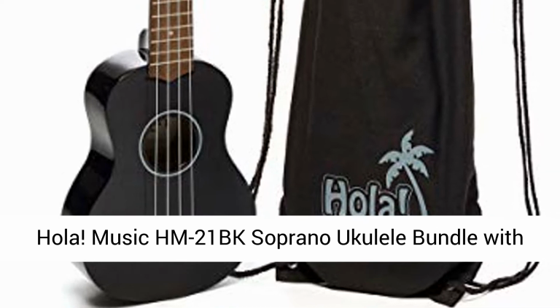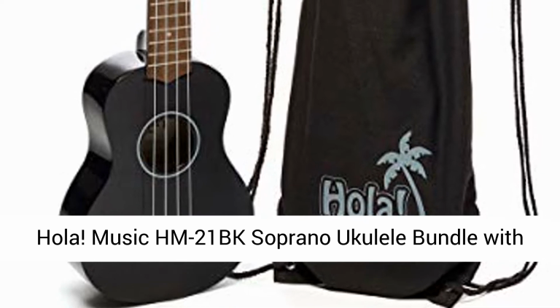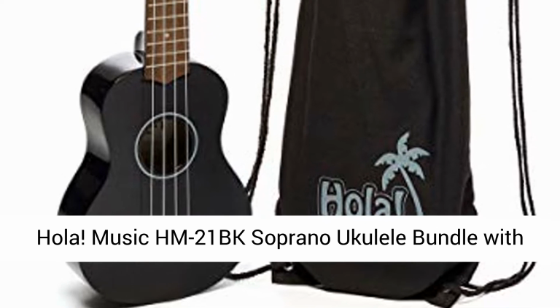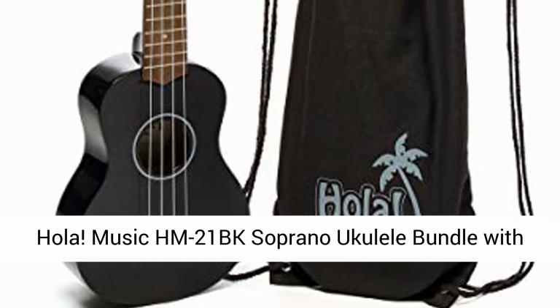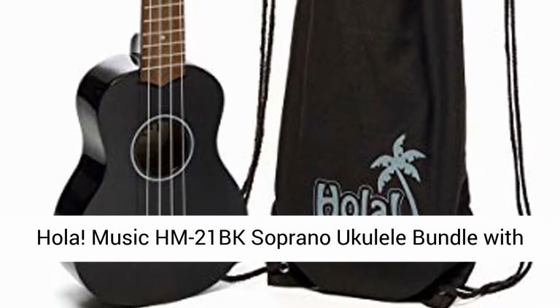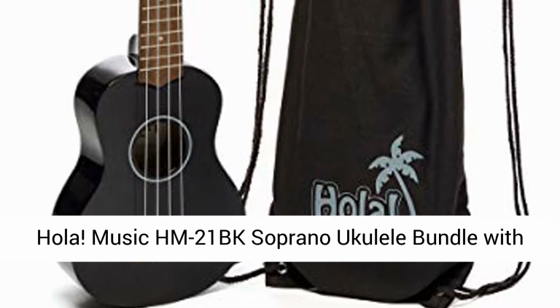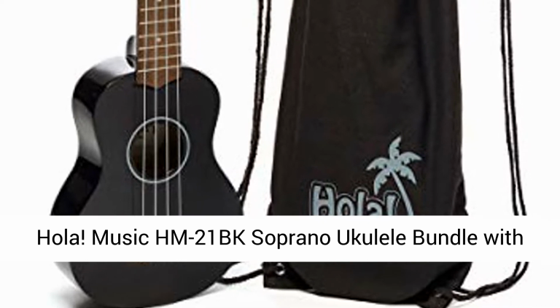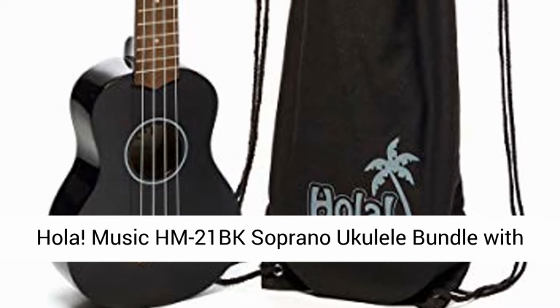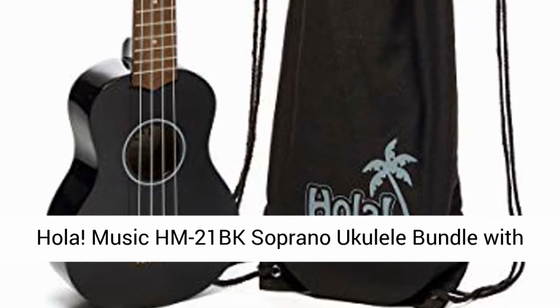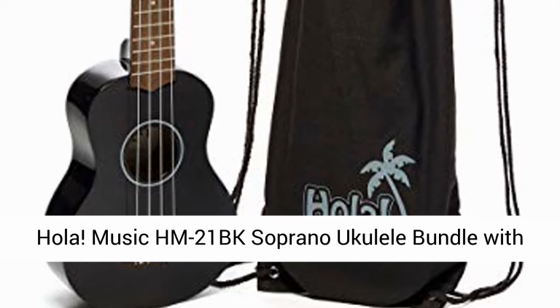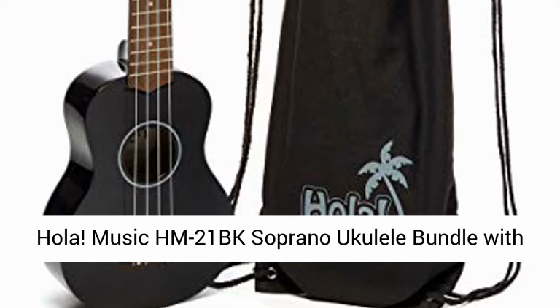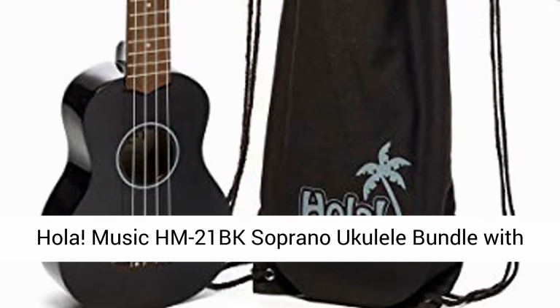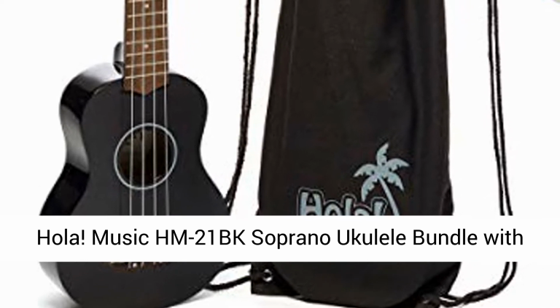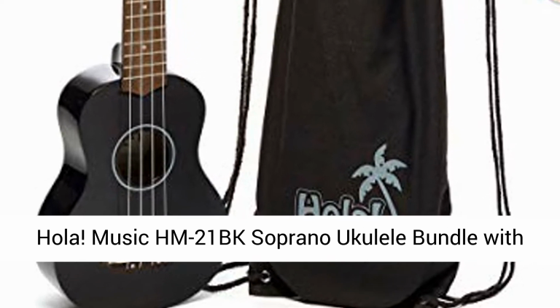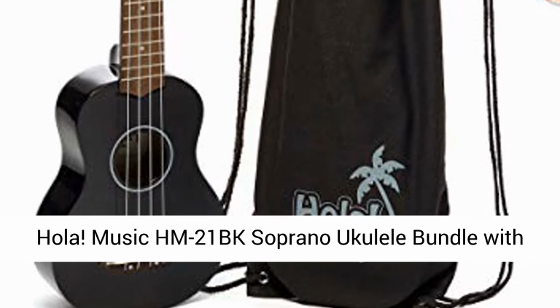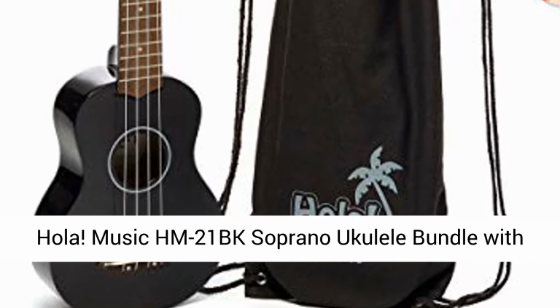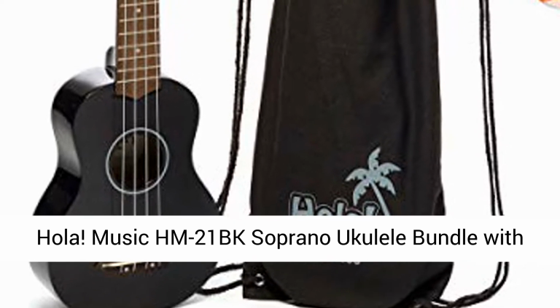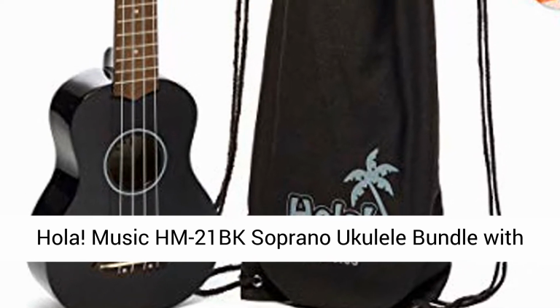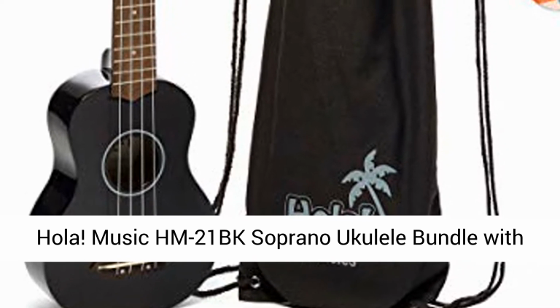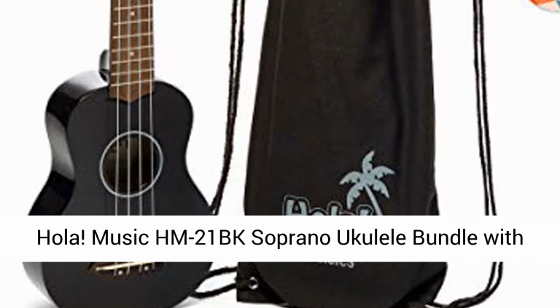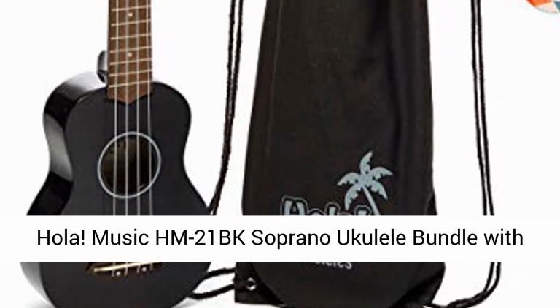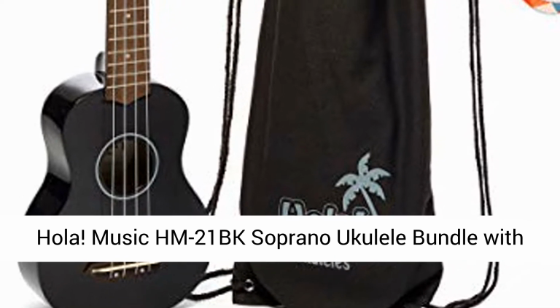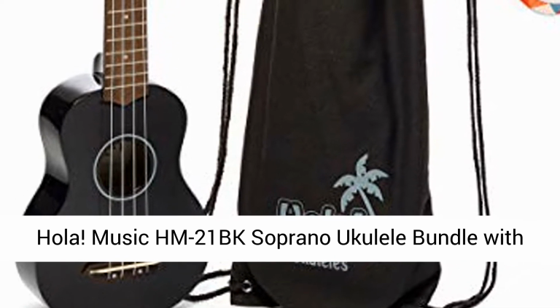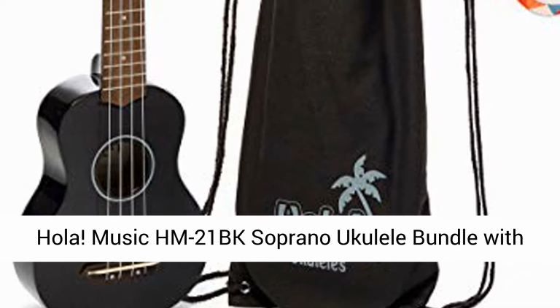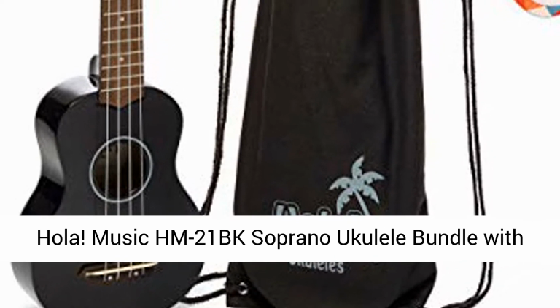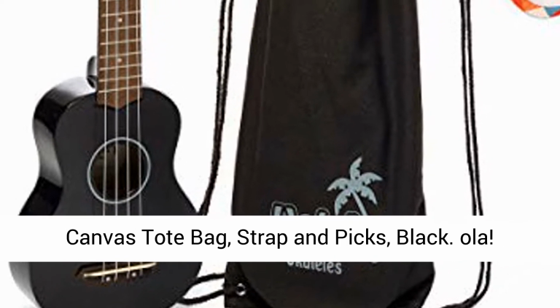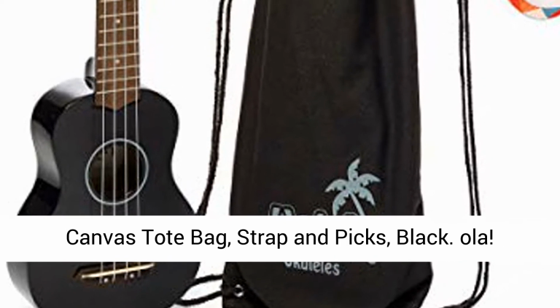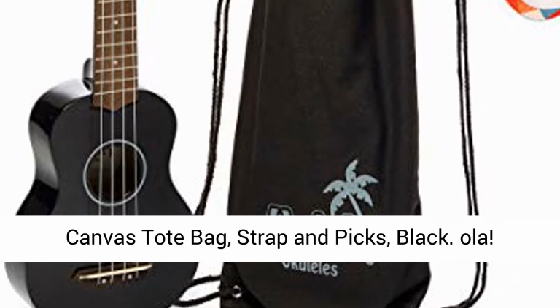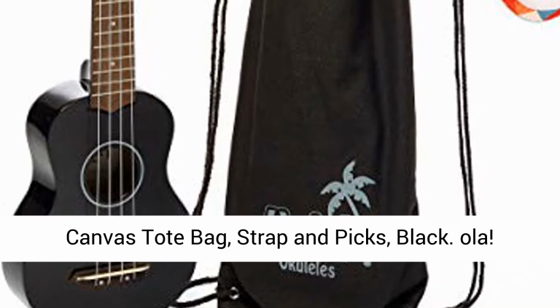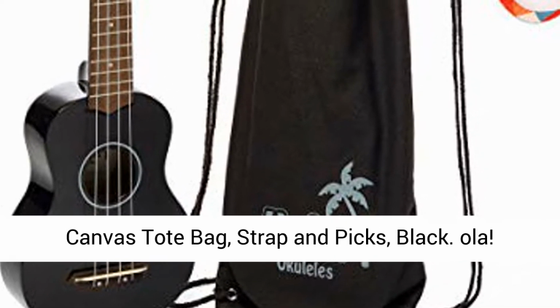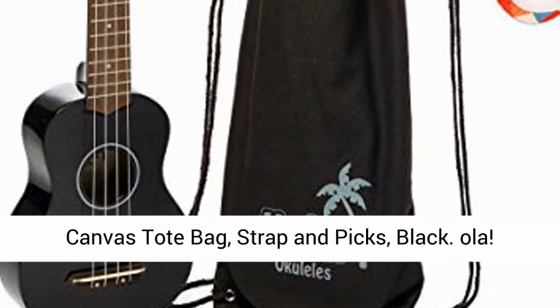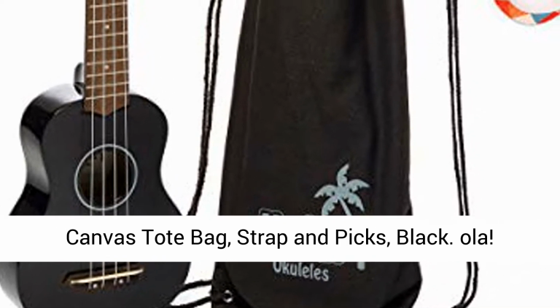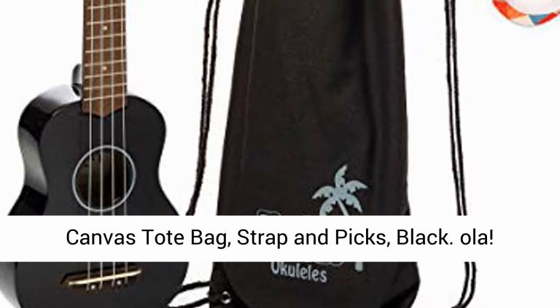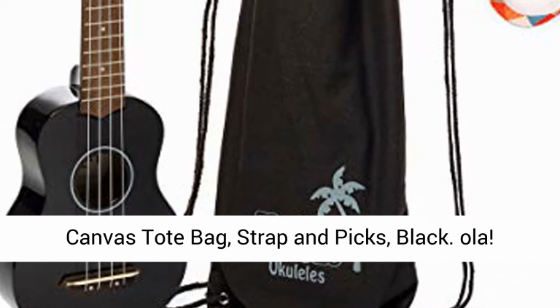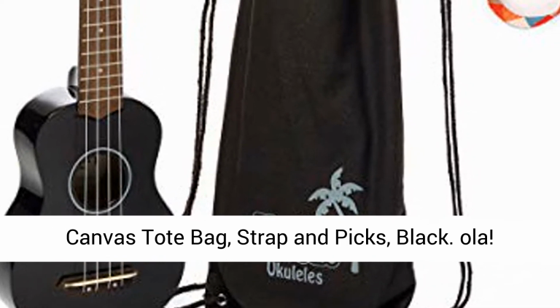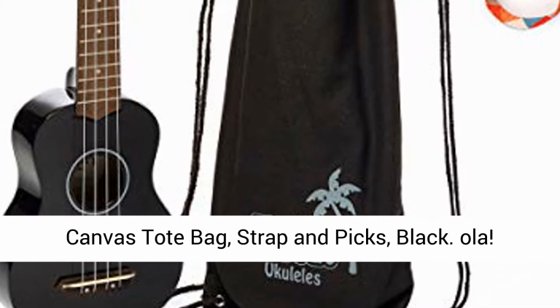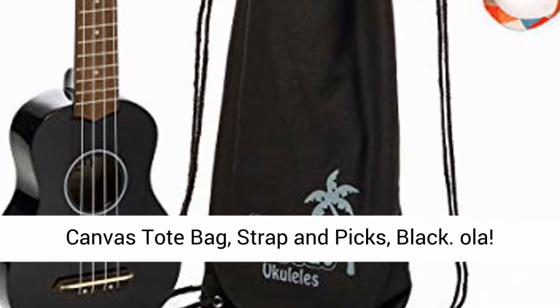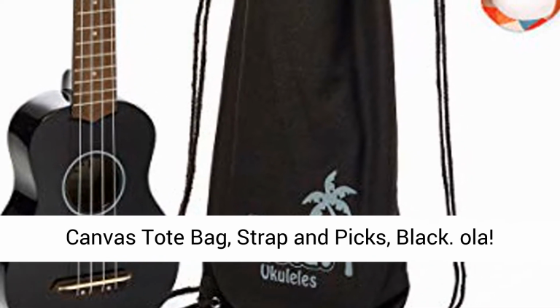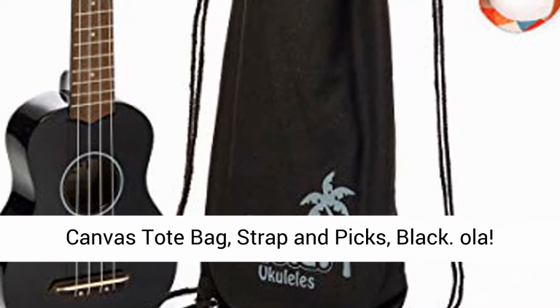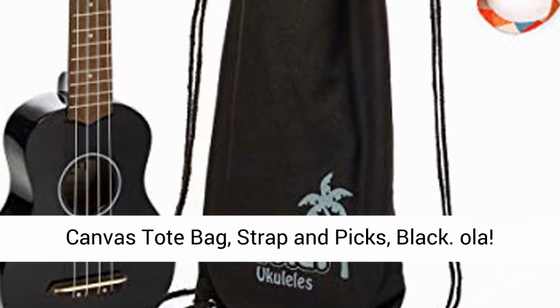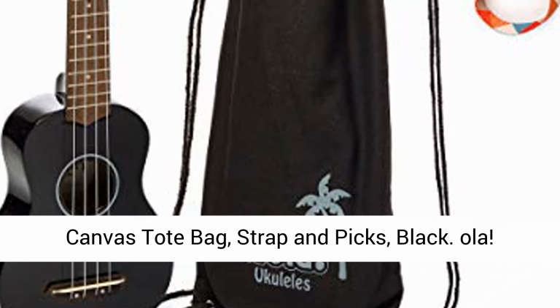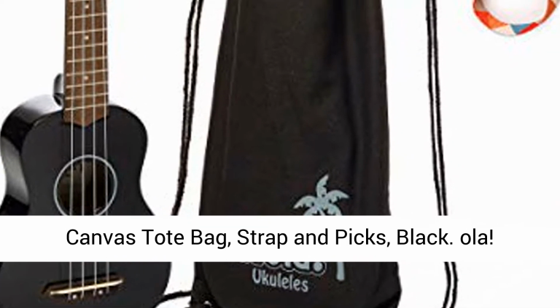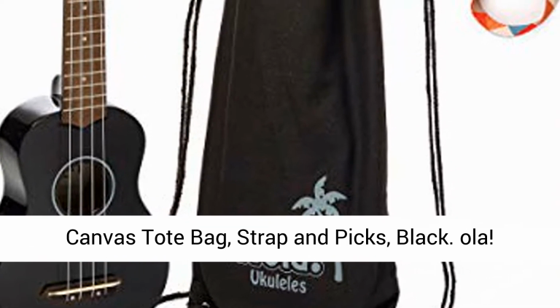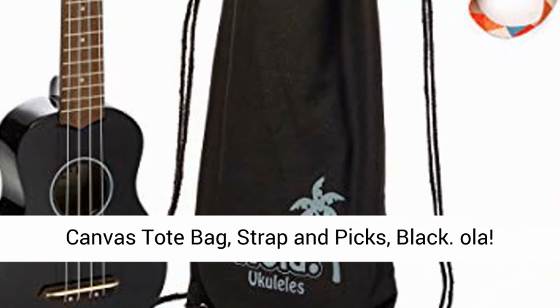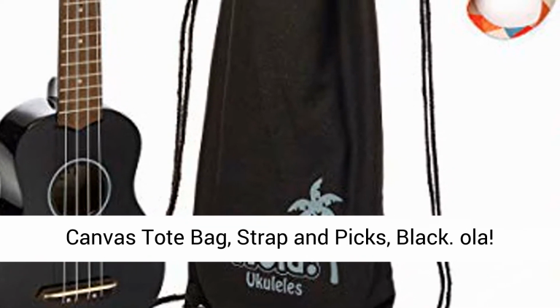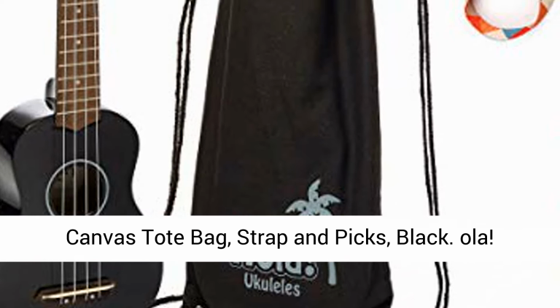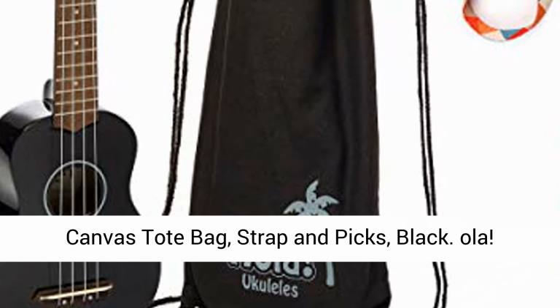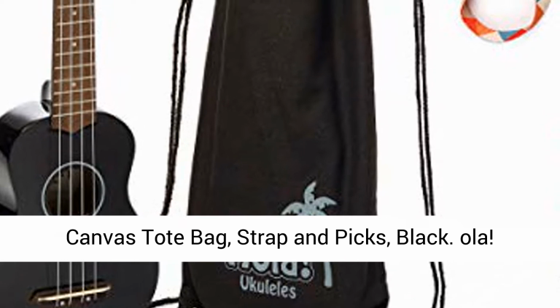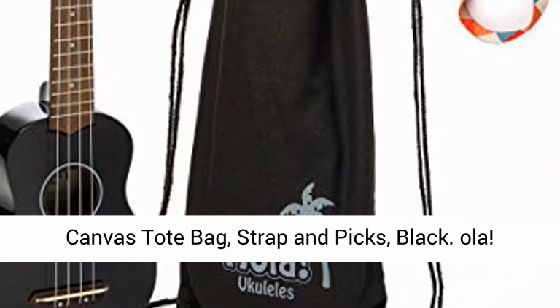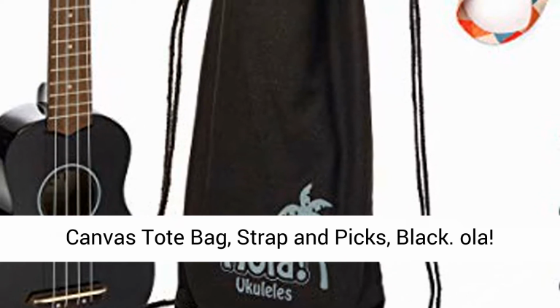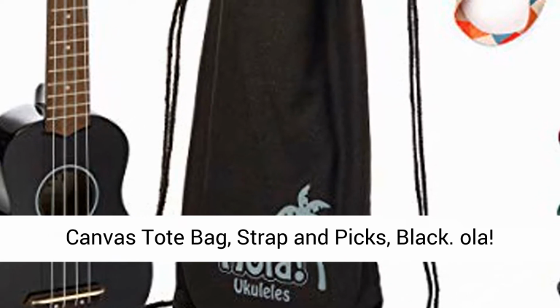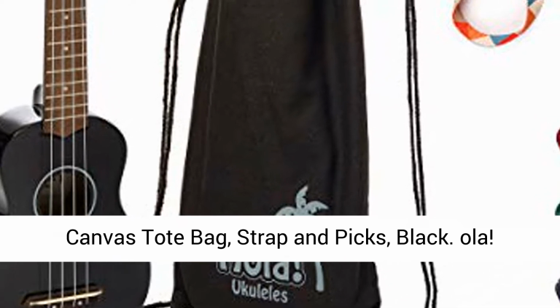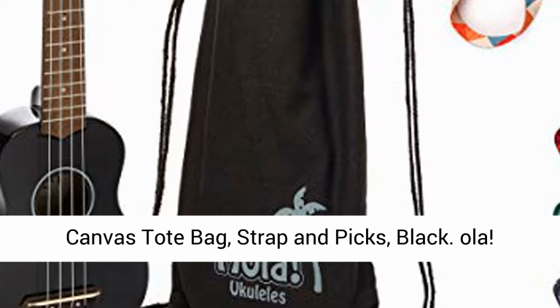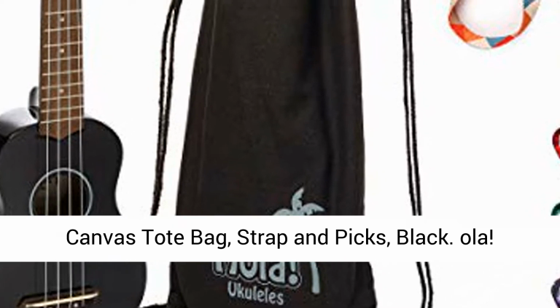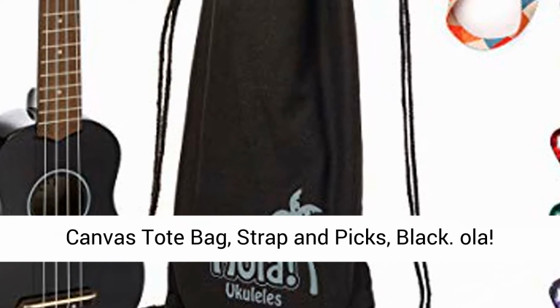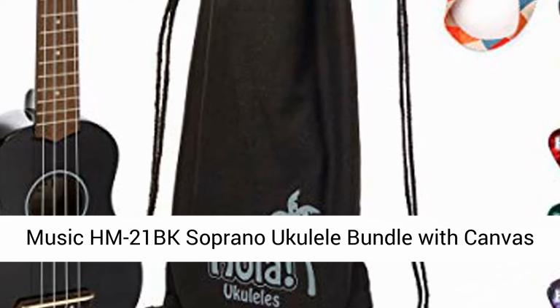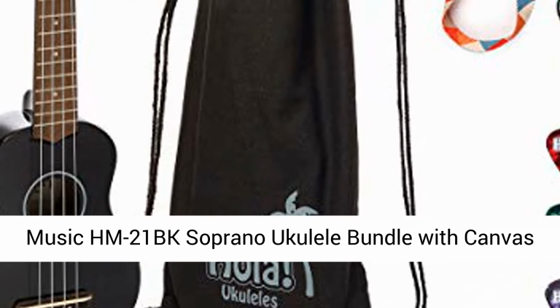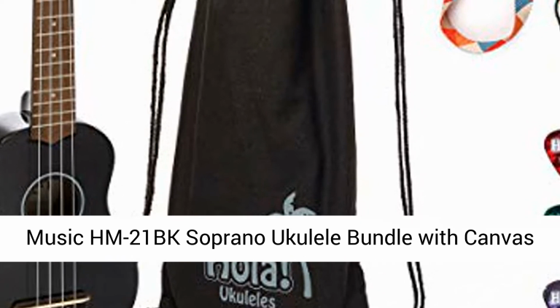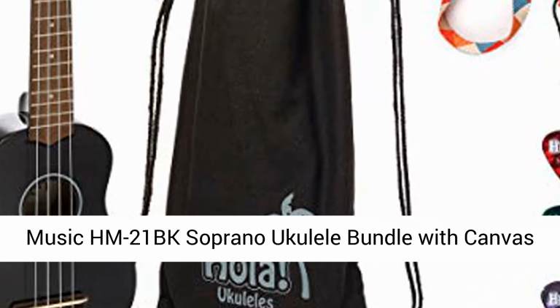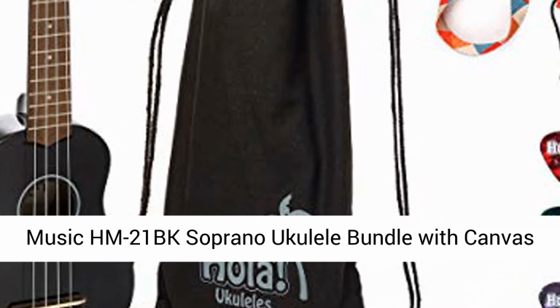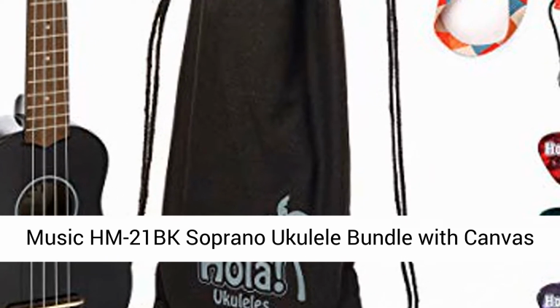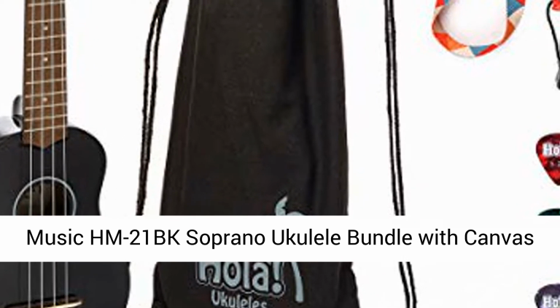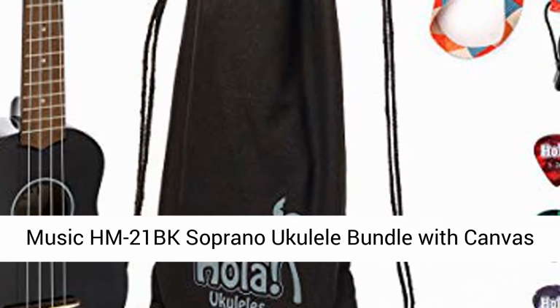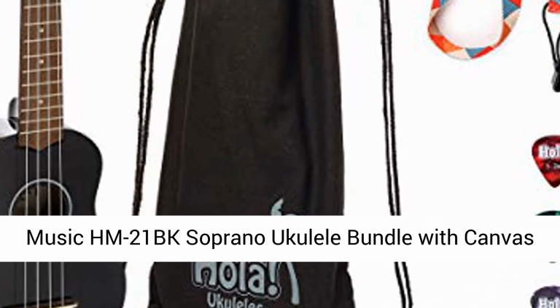Hola Music HM21BK Soprano Ukulele Bundle with Canvas Tote Bag, Strap, and Picks, Black.